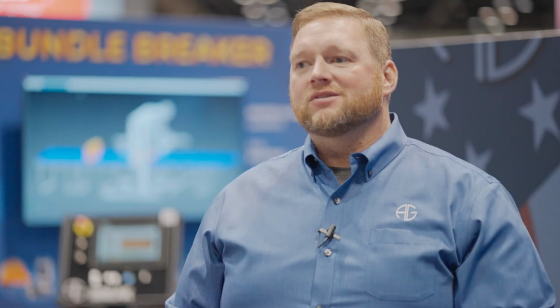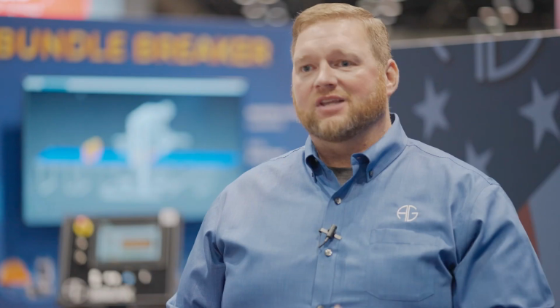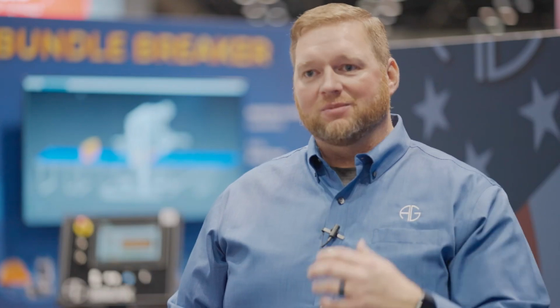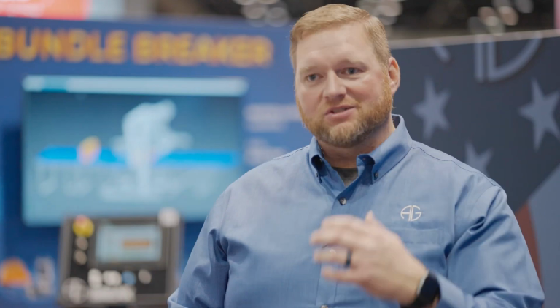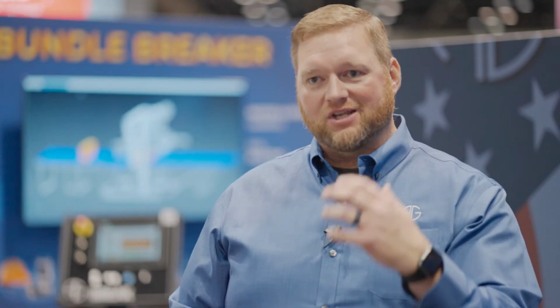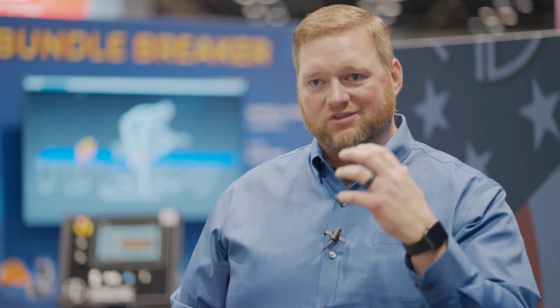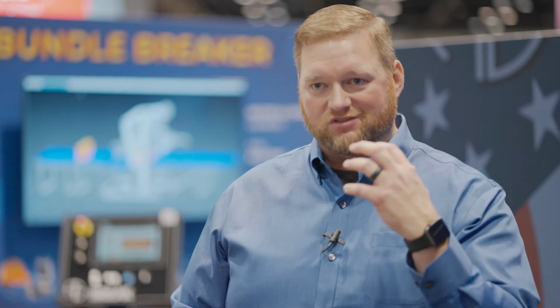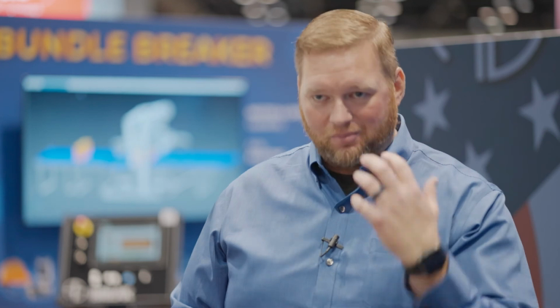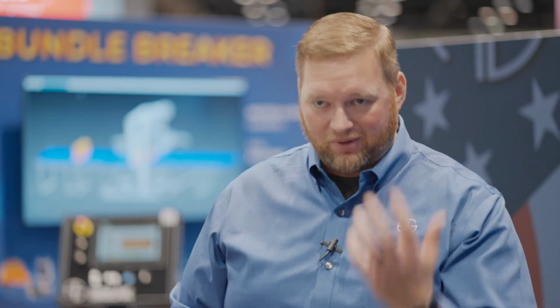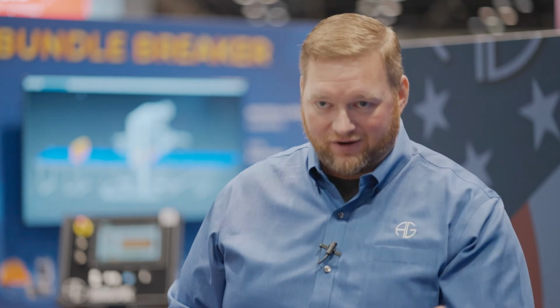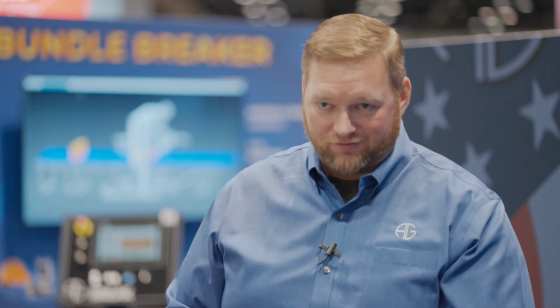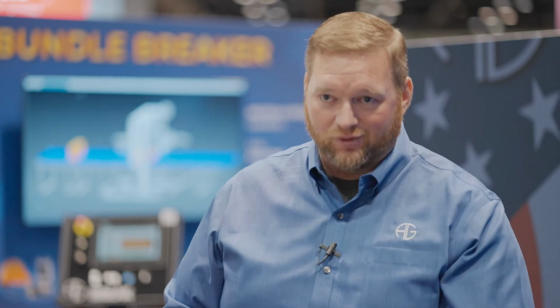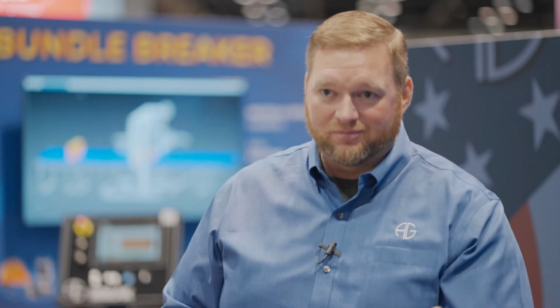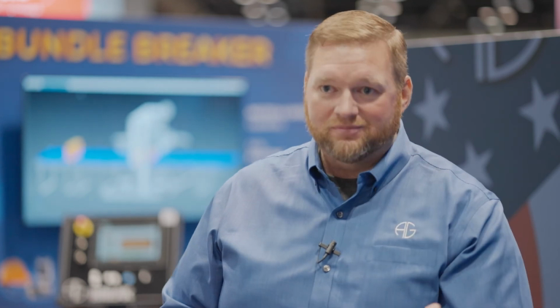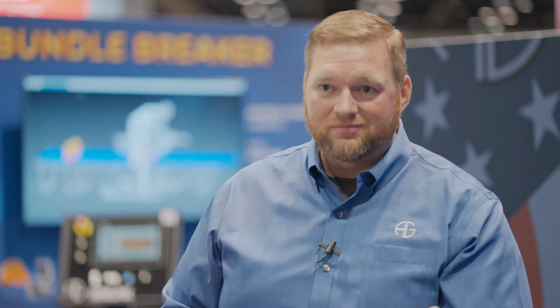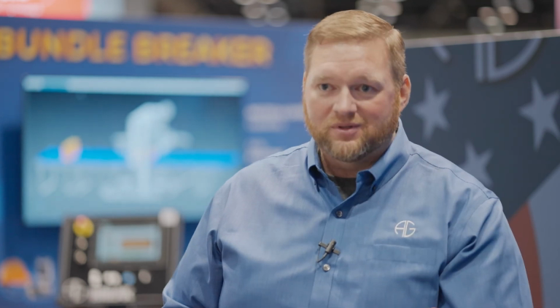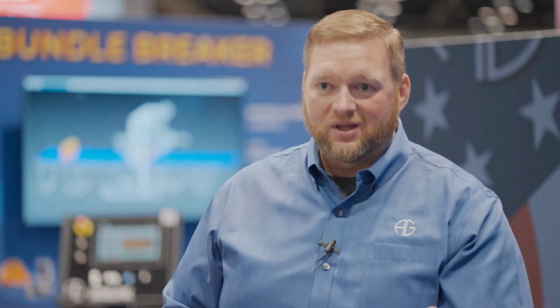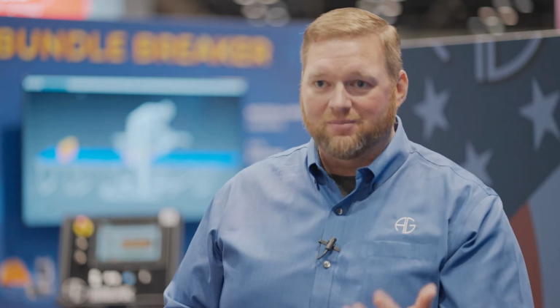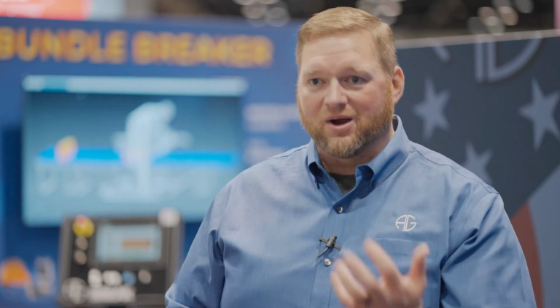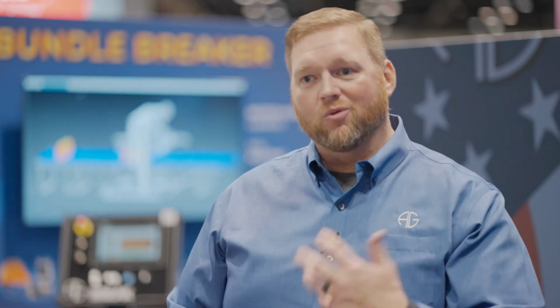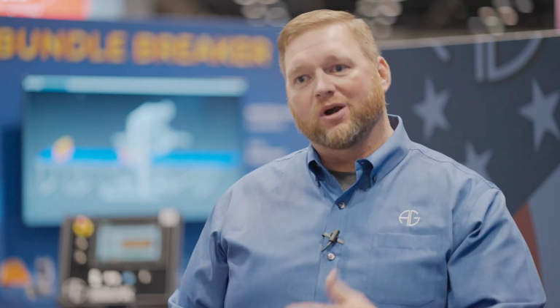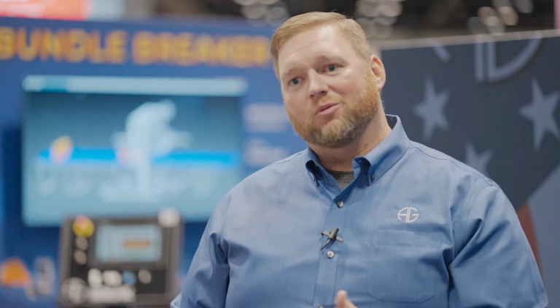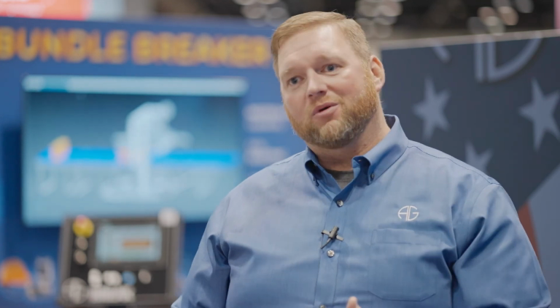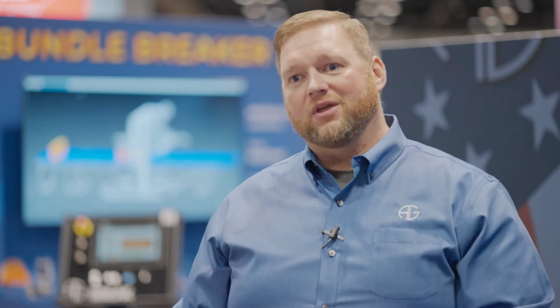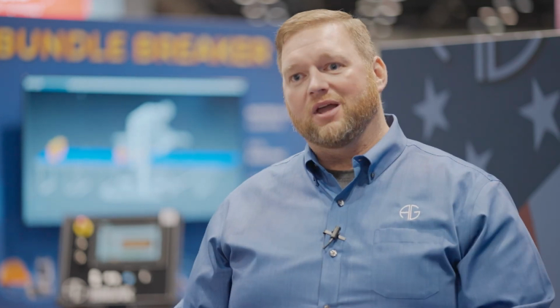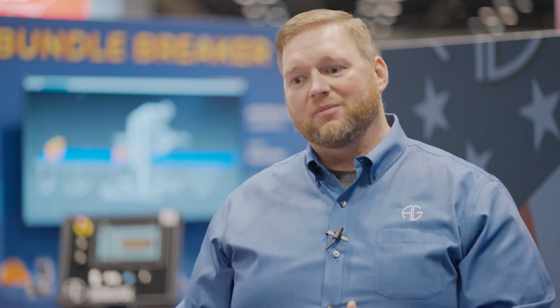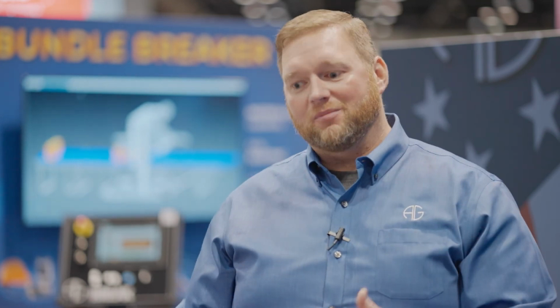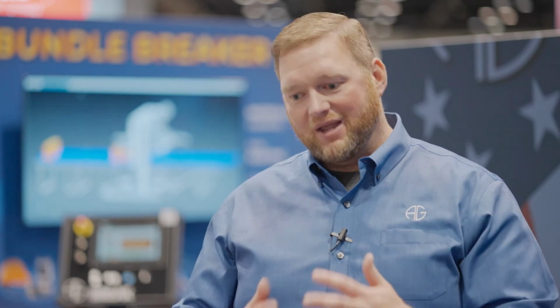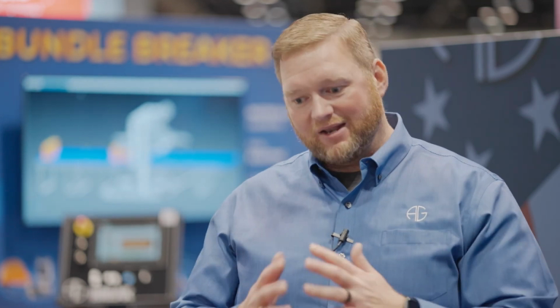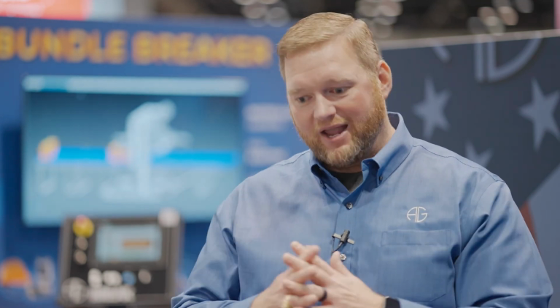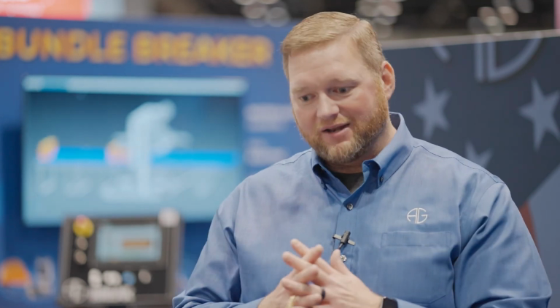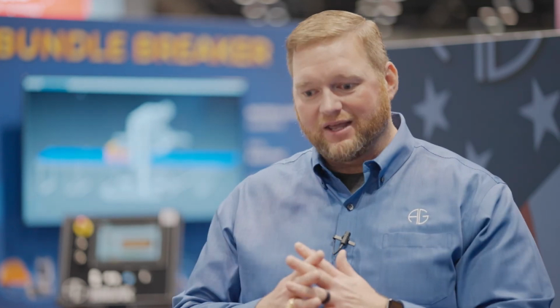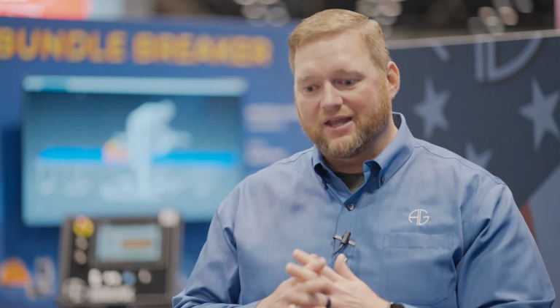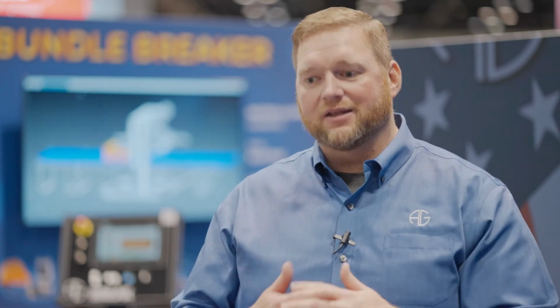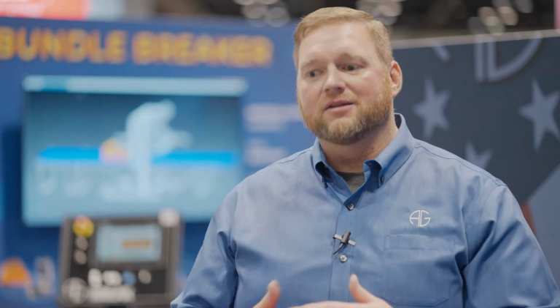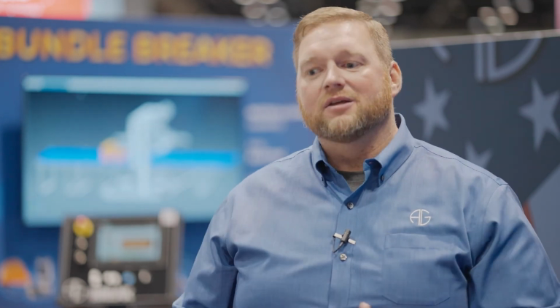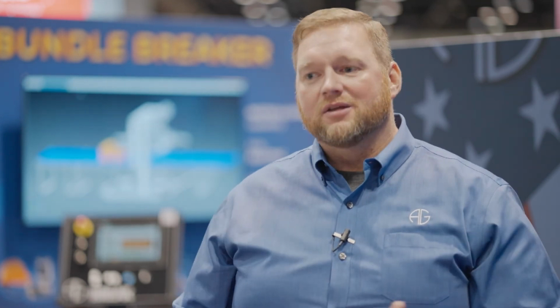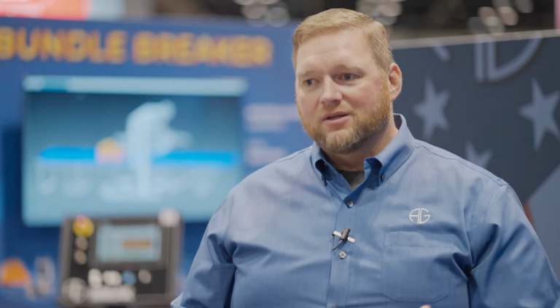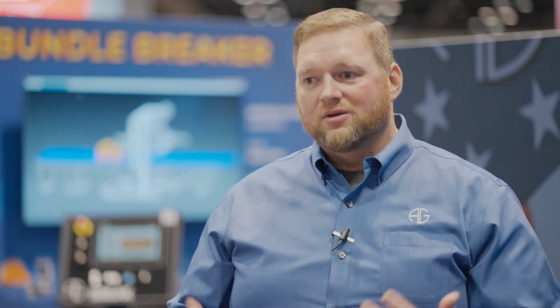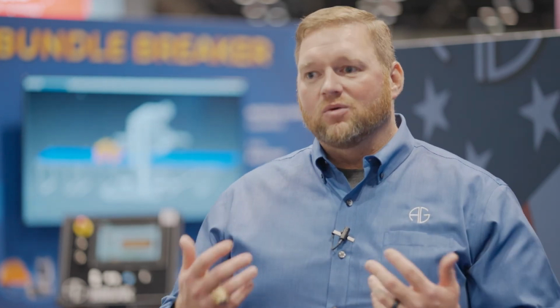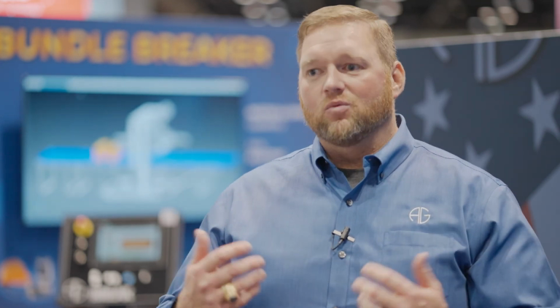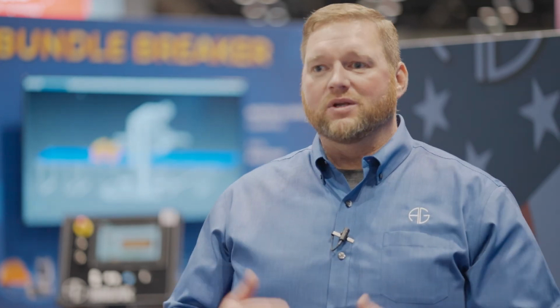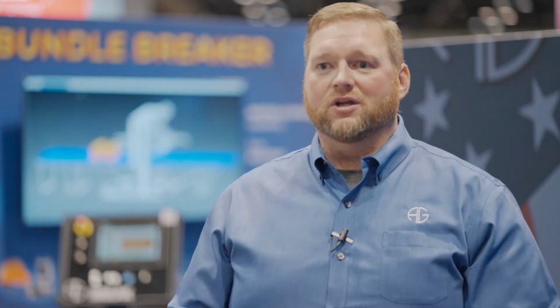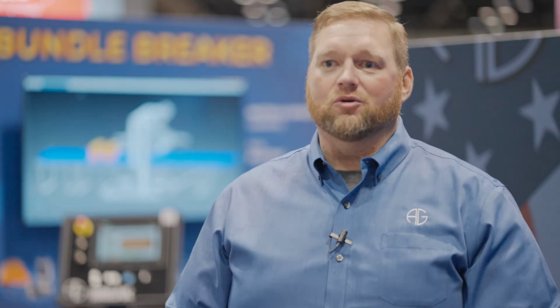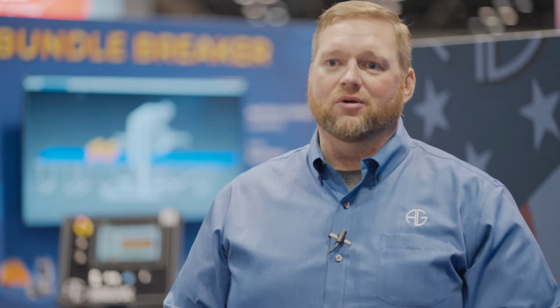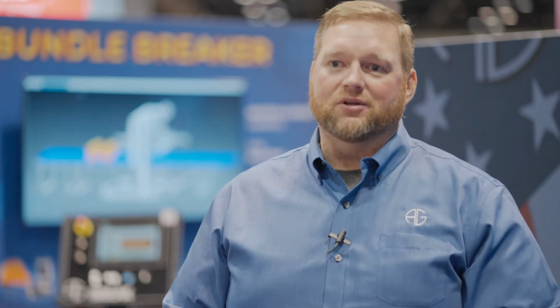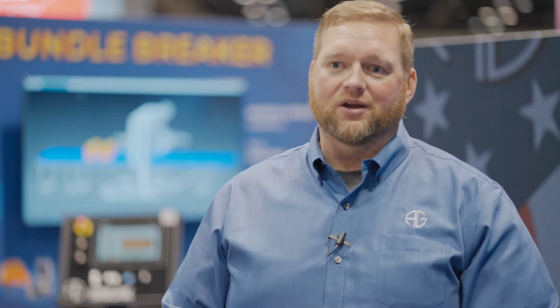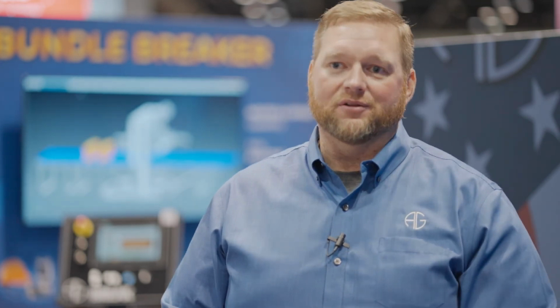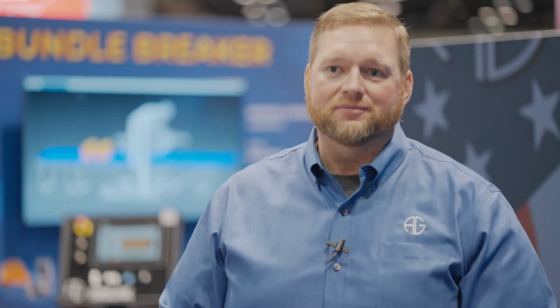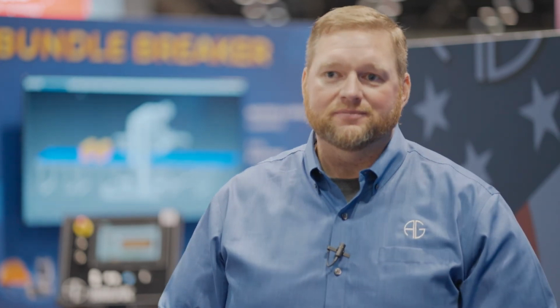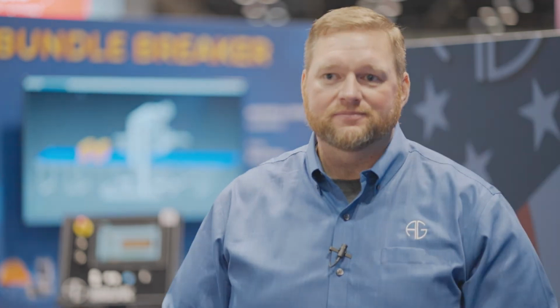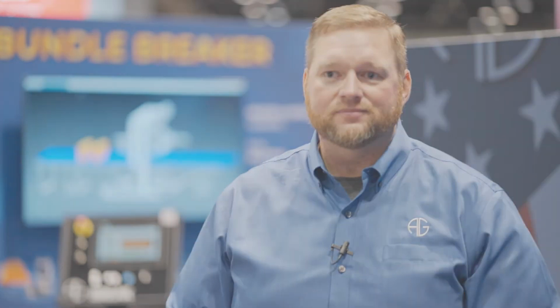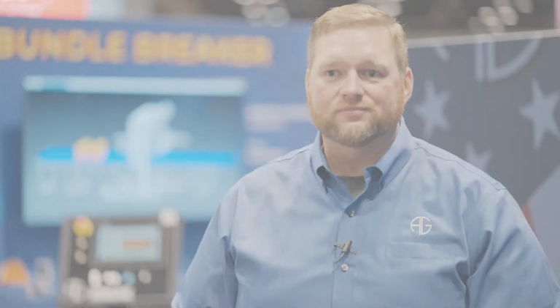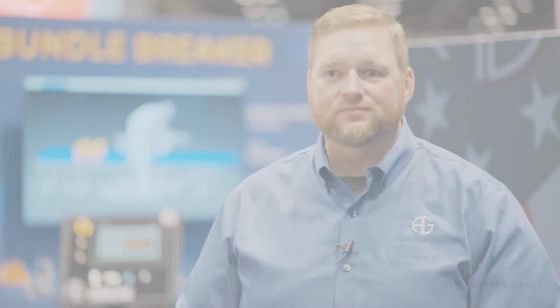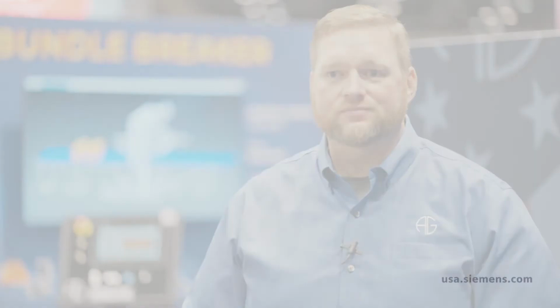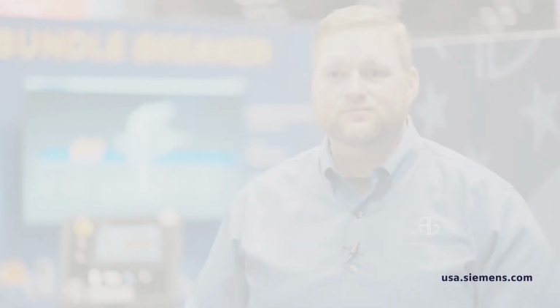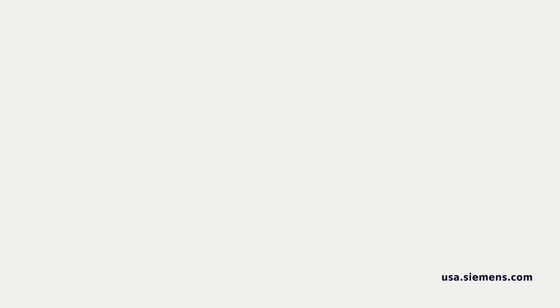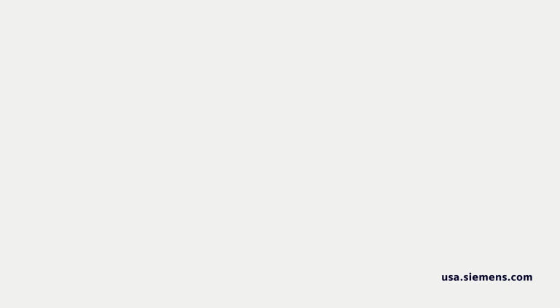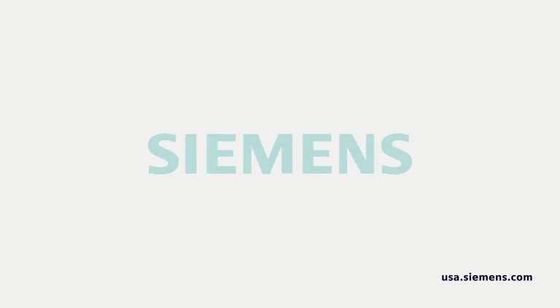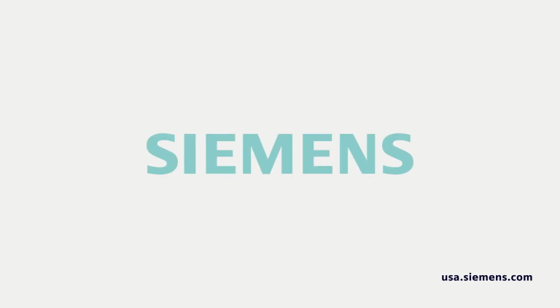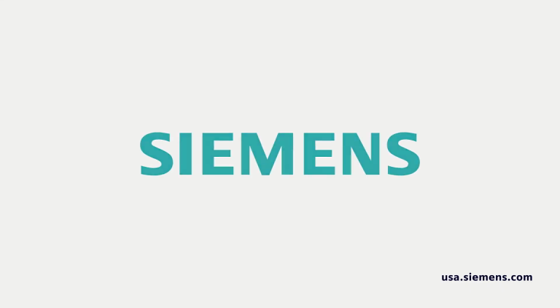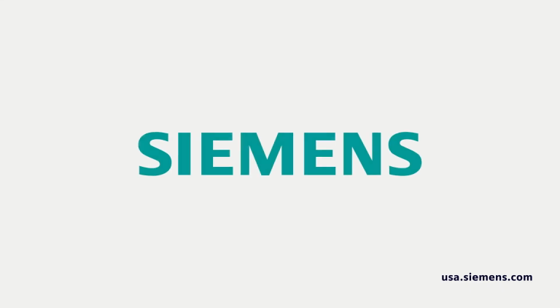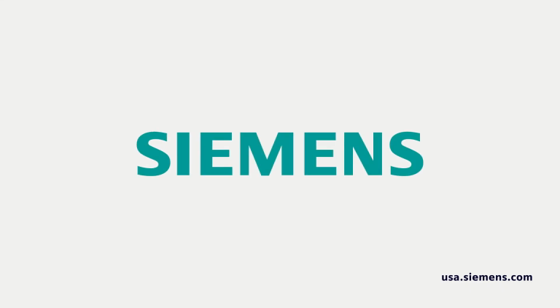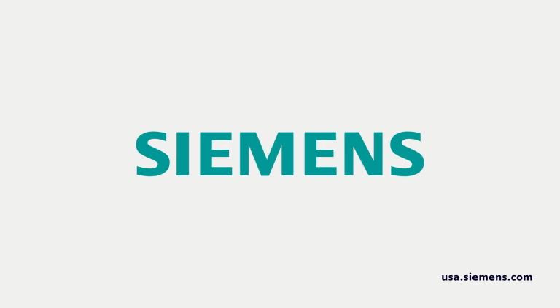SEMA gives us a platform, and by working with them and being hand-to-hand, we can grow together.